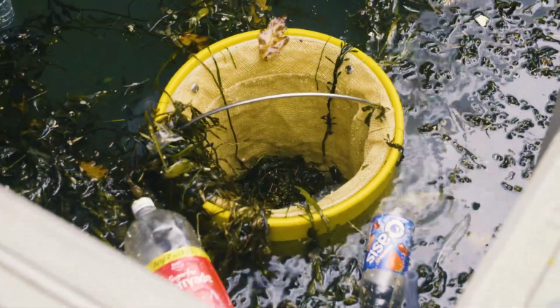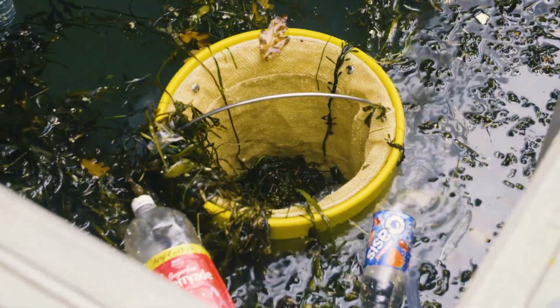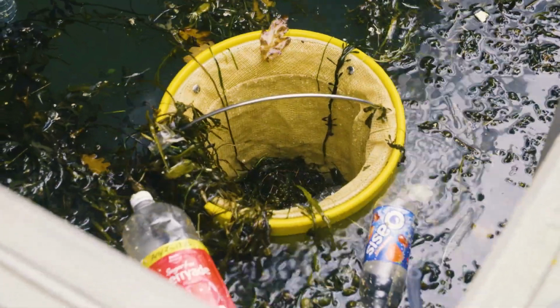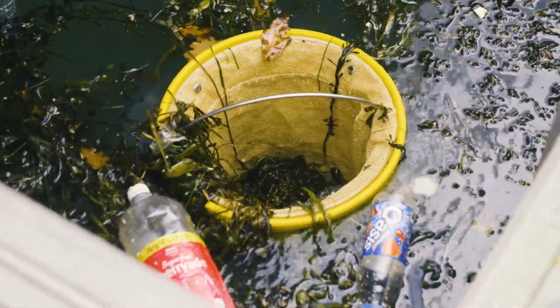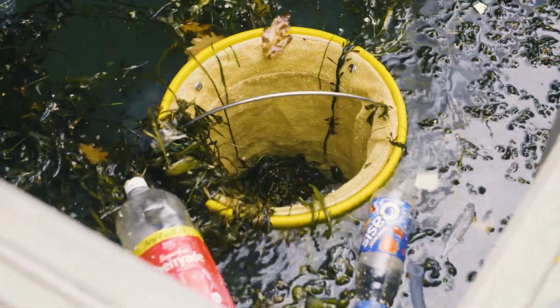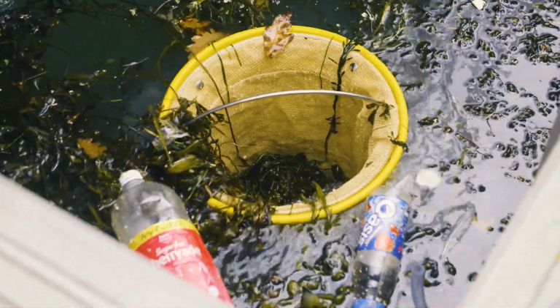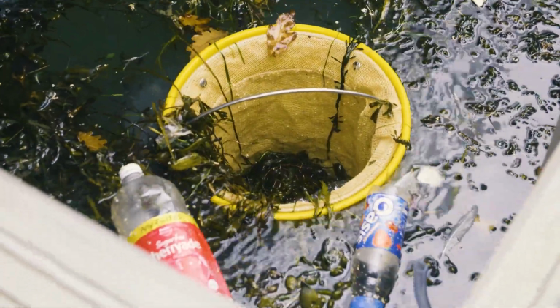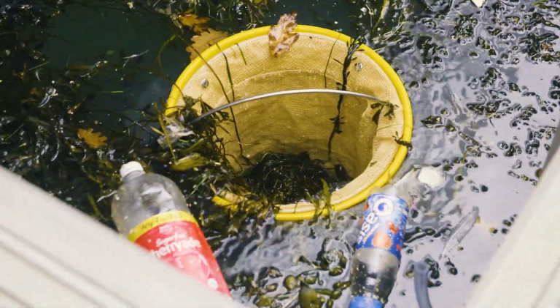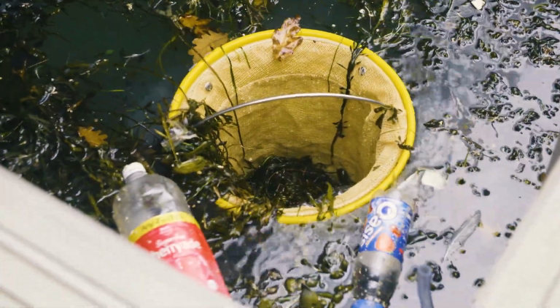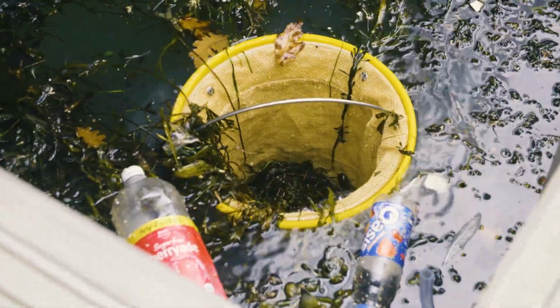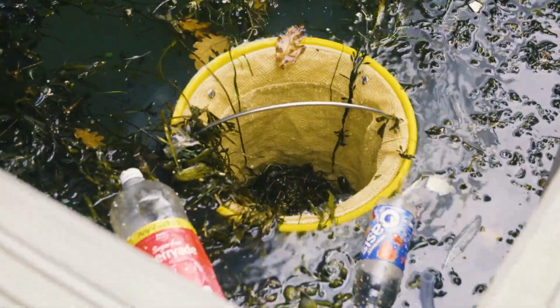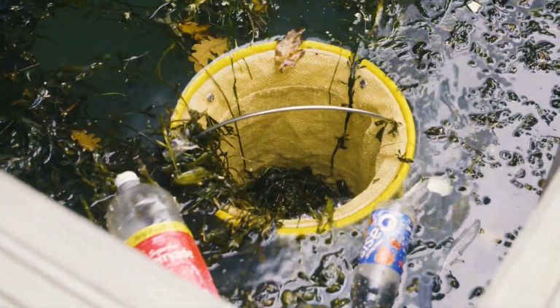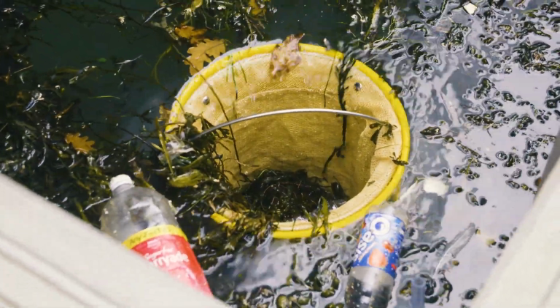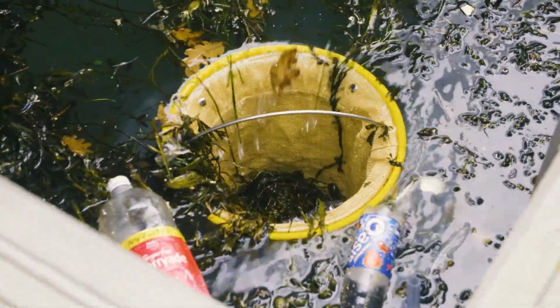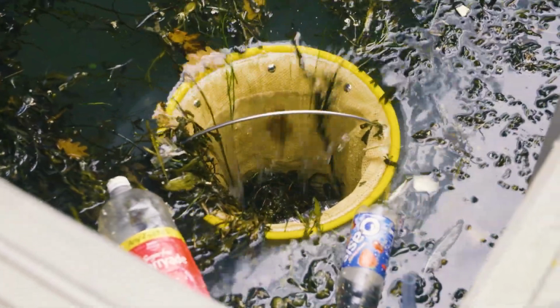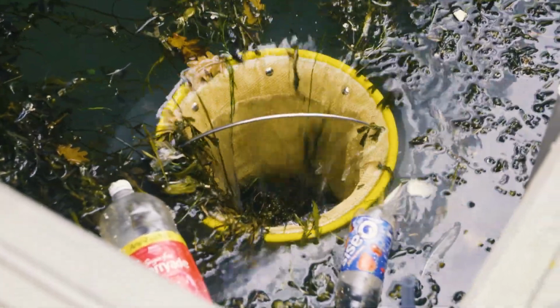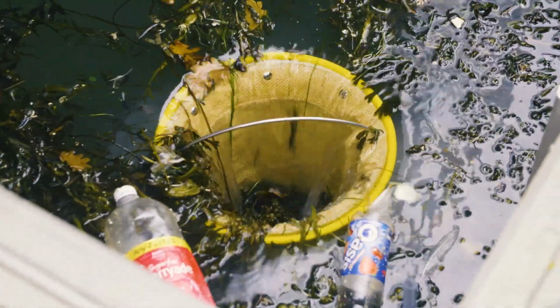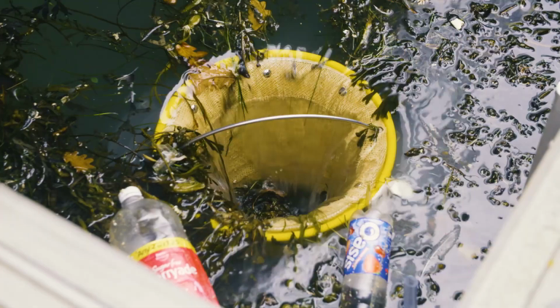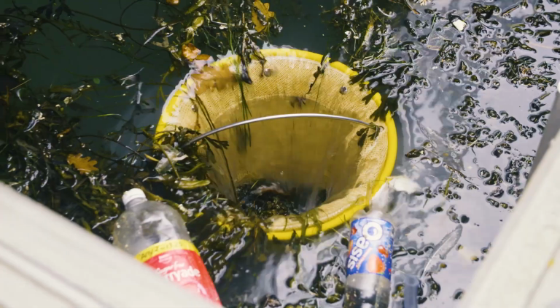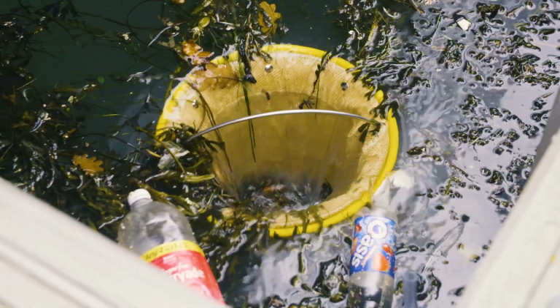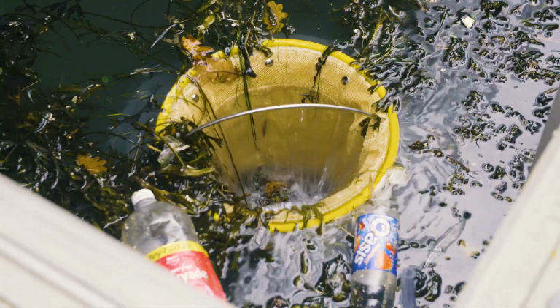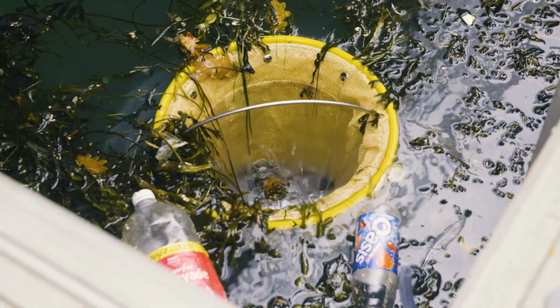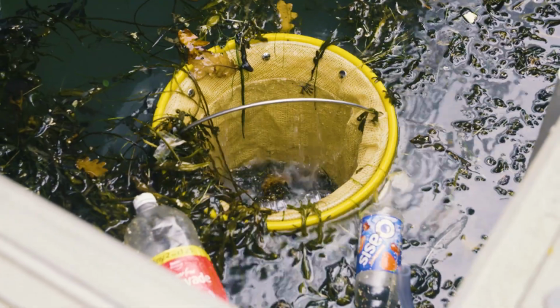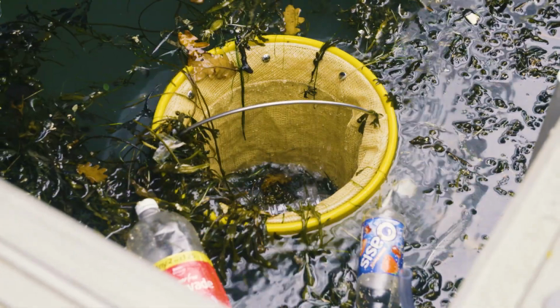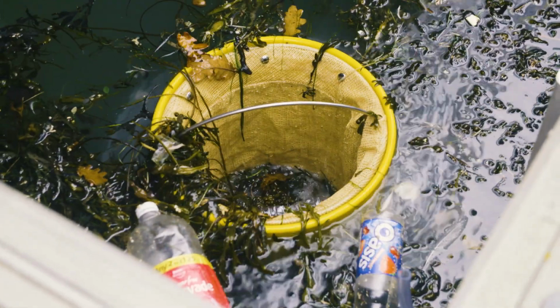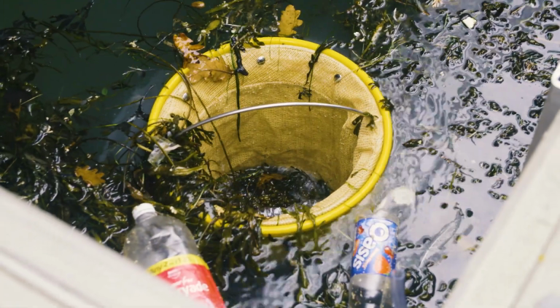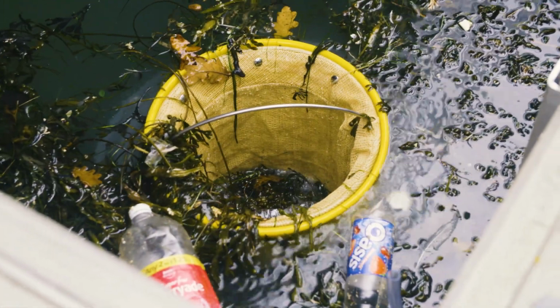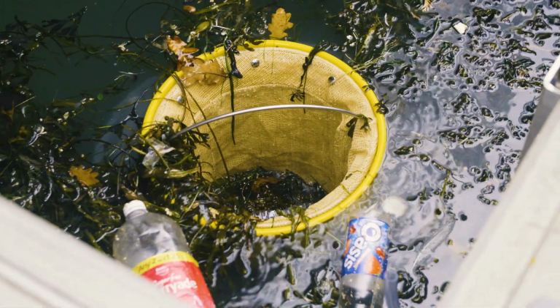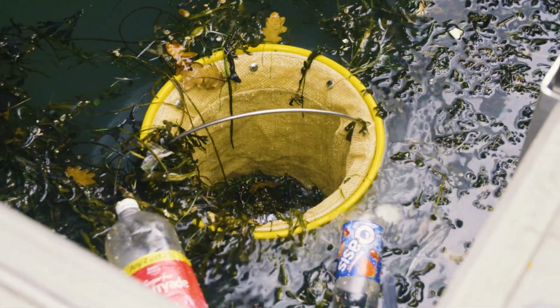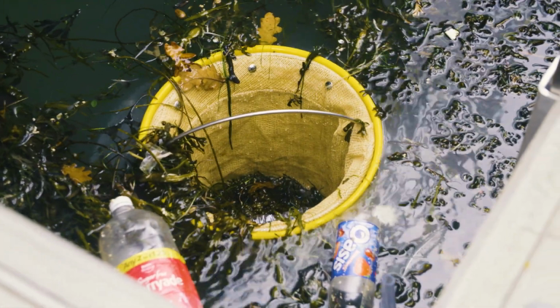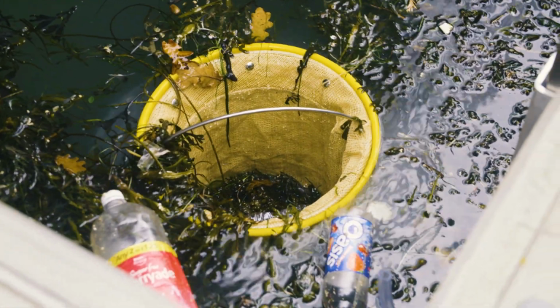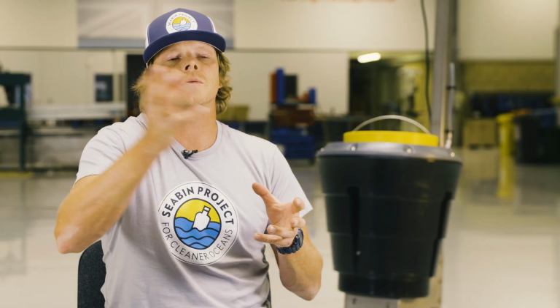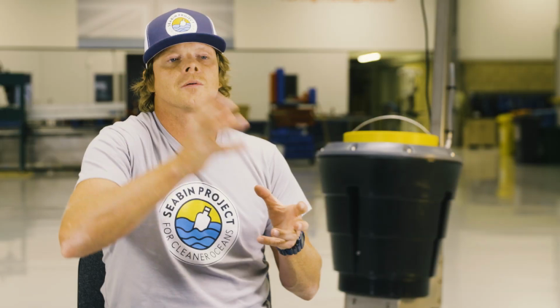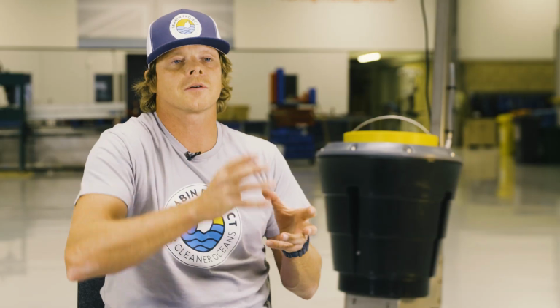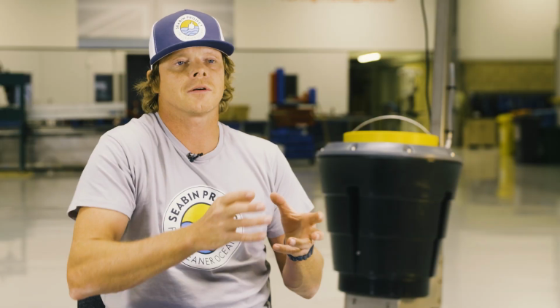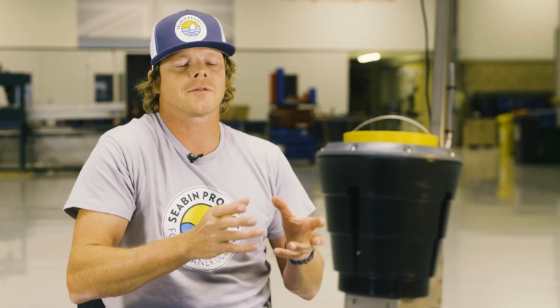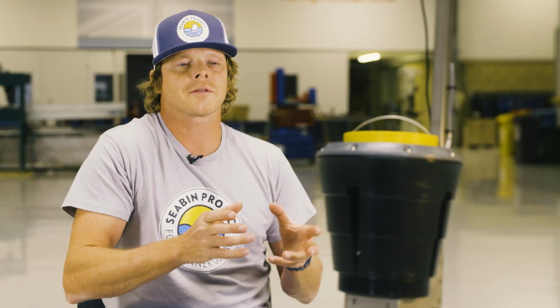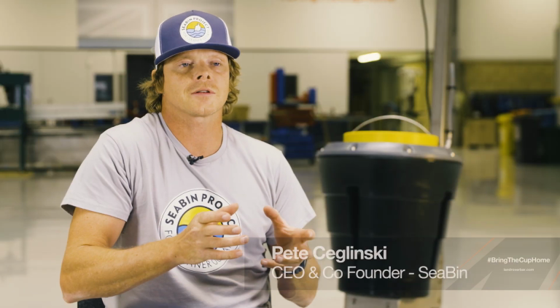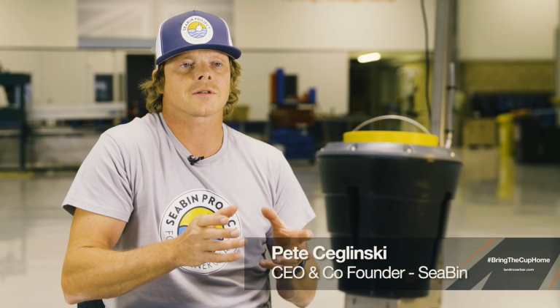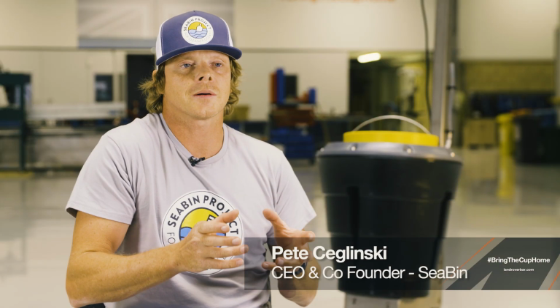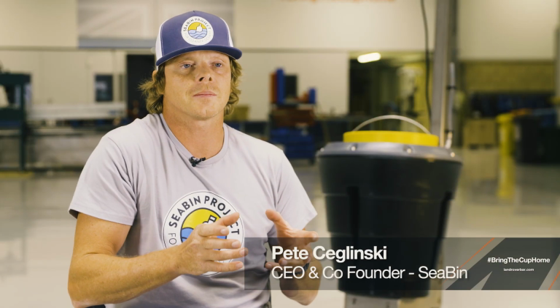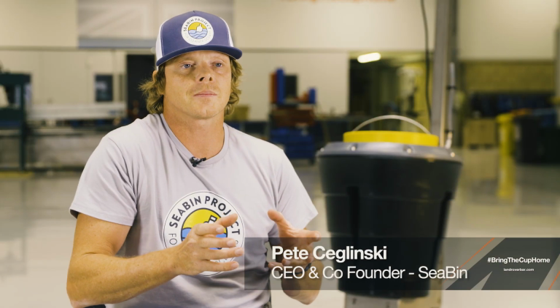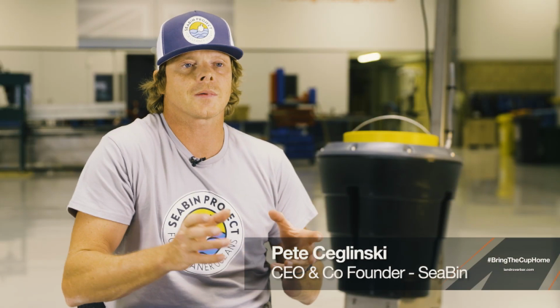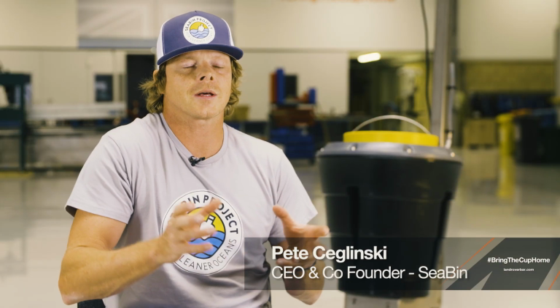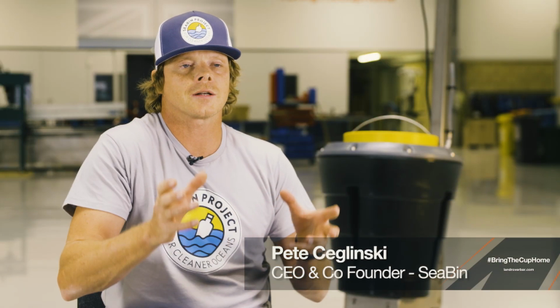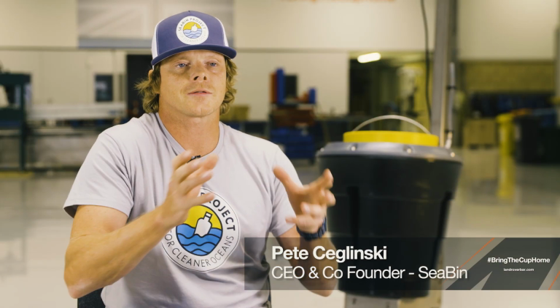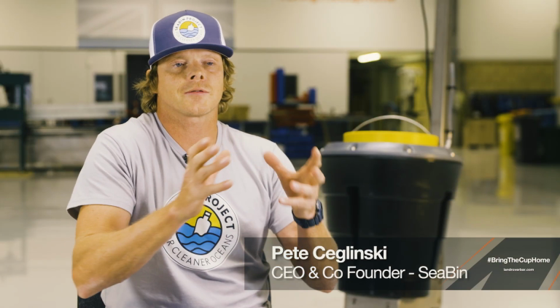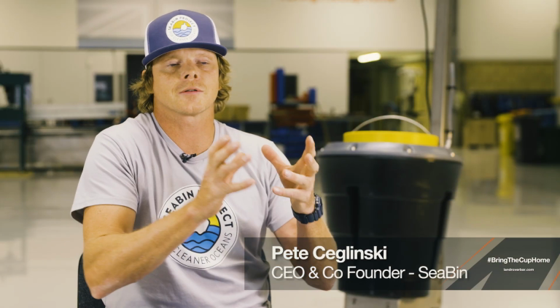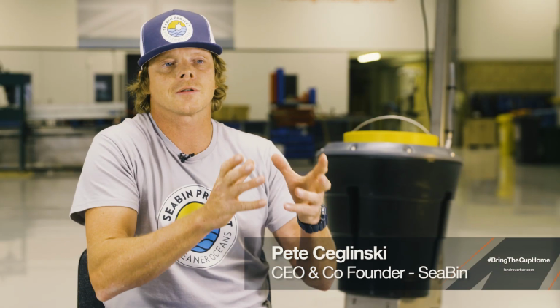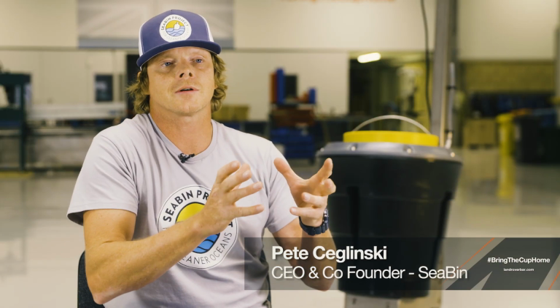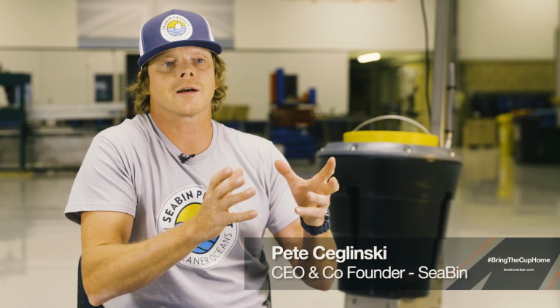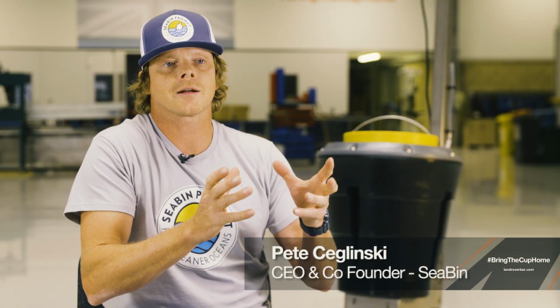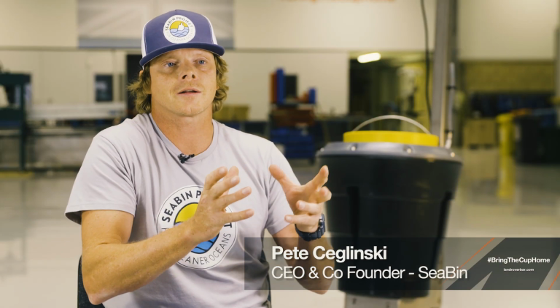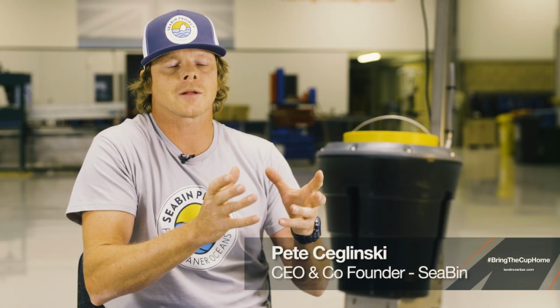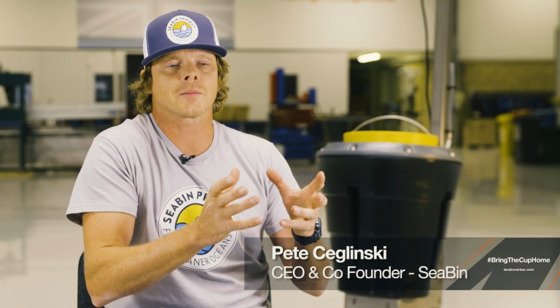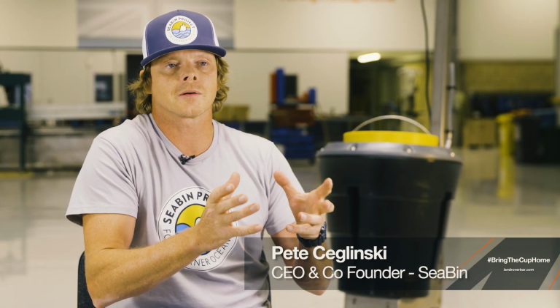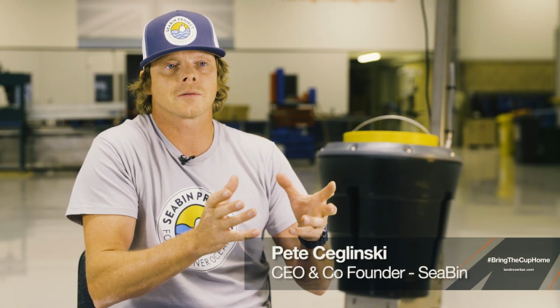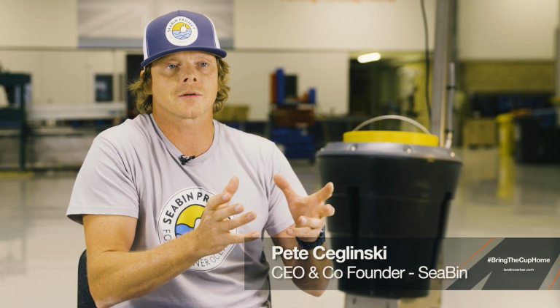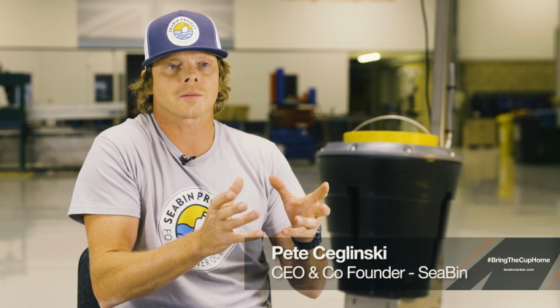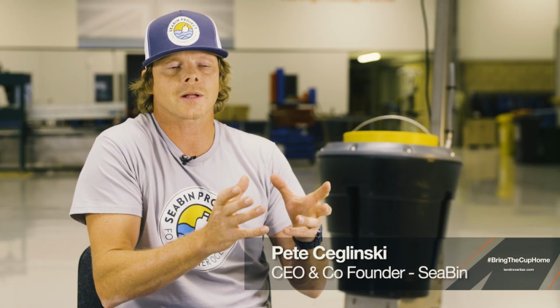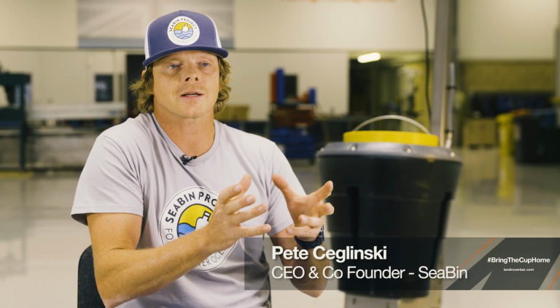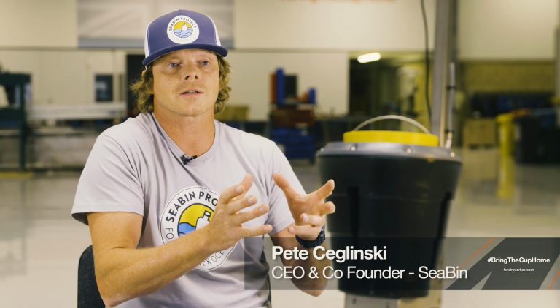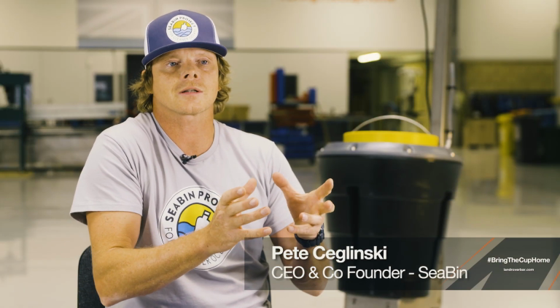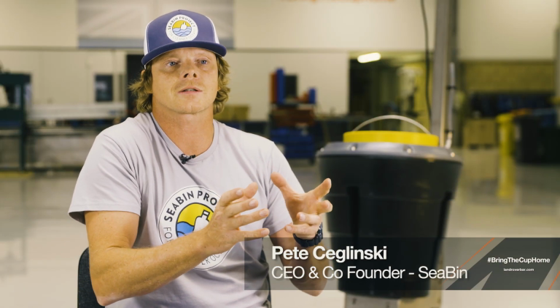The sea bin works quite simply. We have a pump on the bottom and we draw water in from the top and it's filtered out in the middle with the plastics.